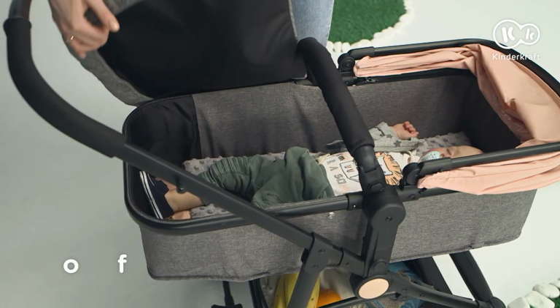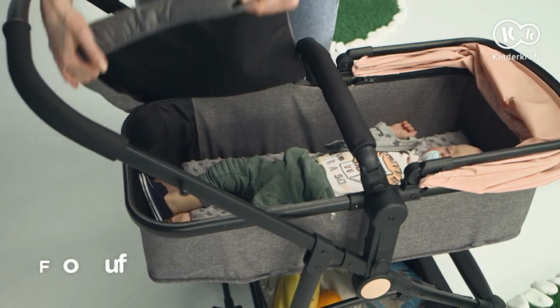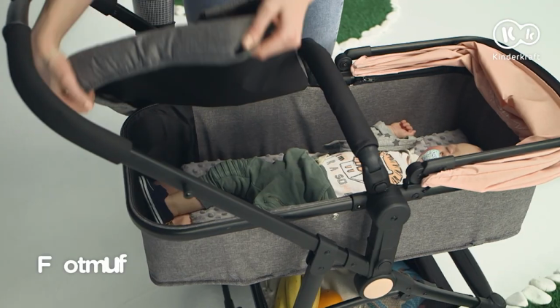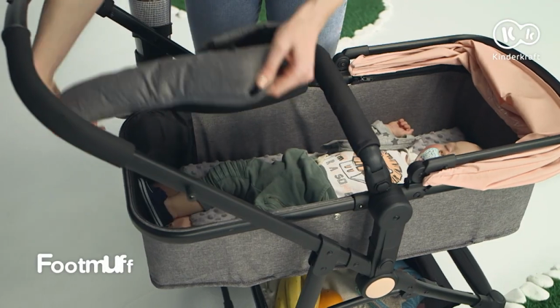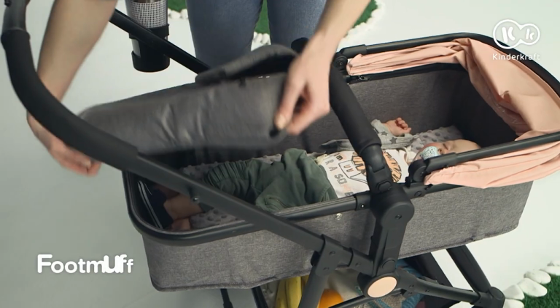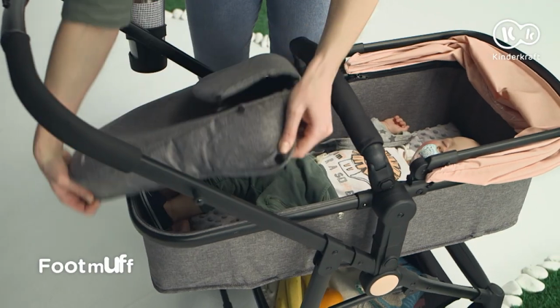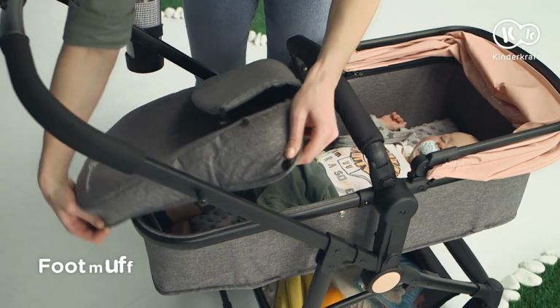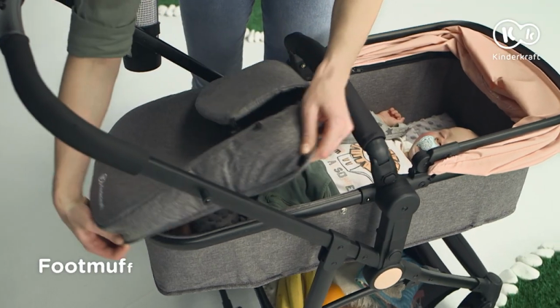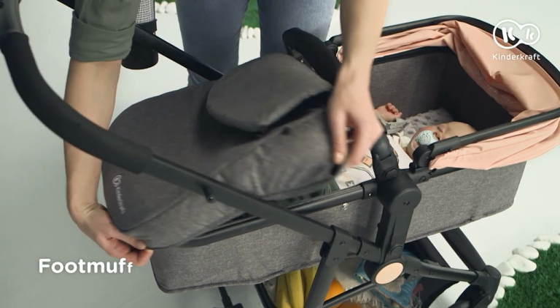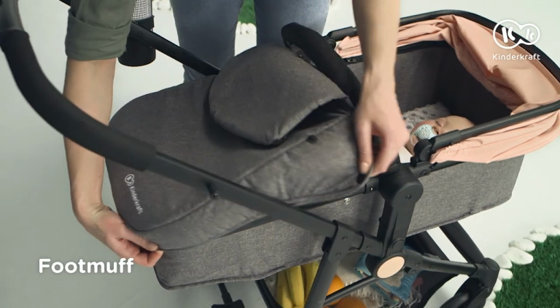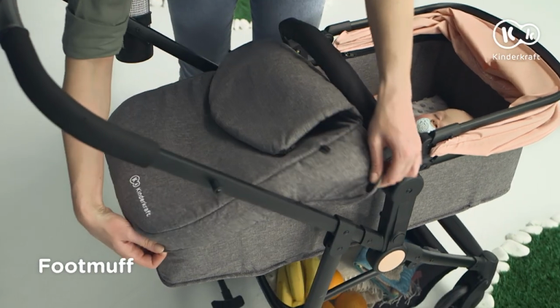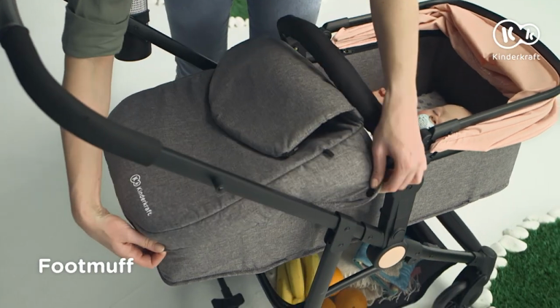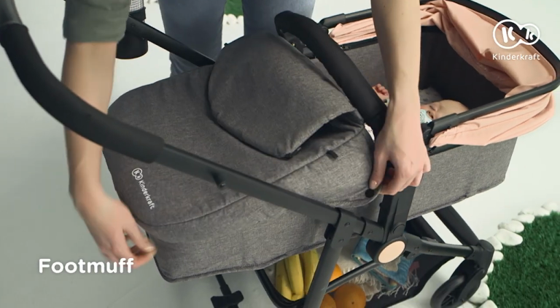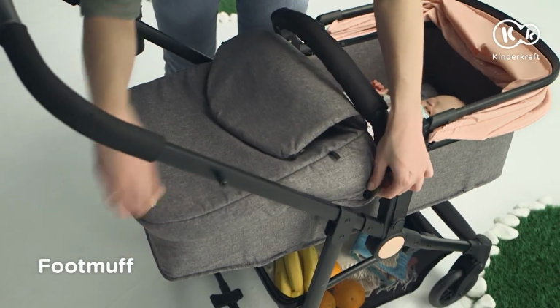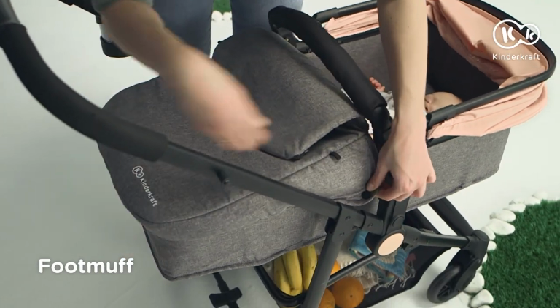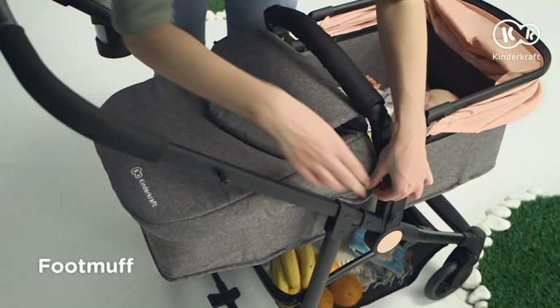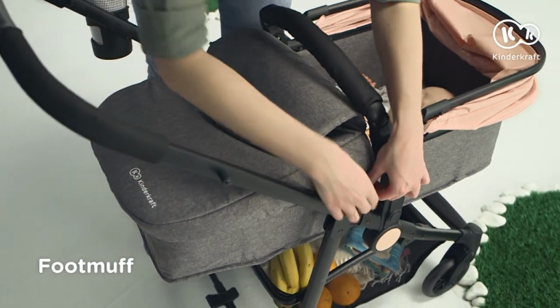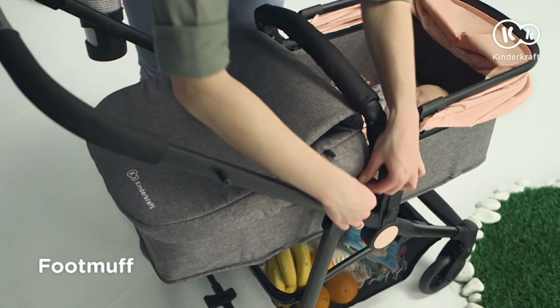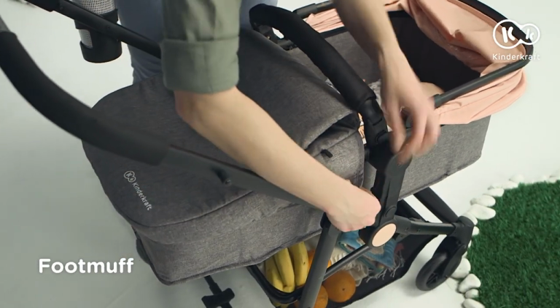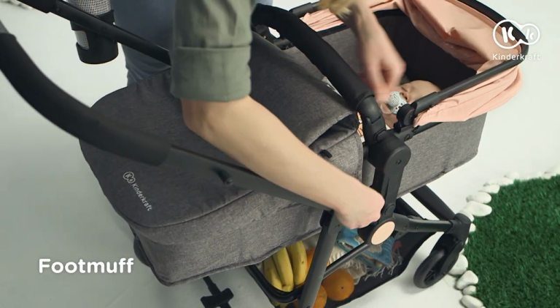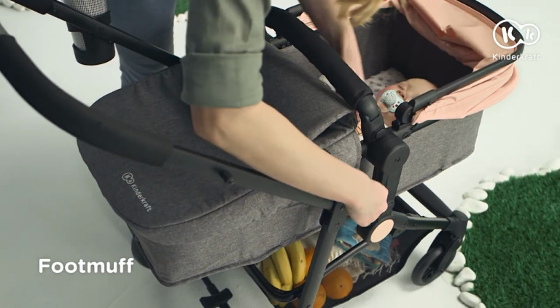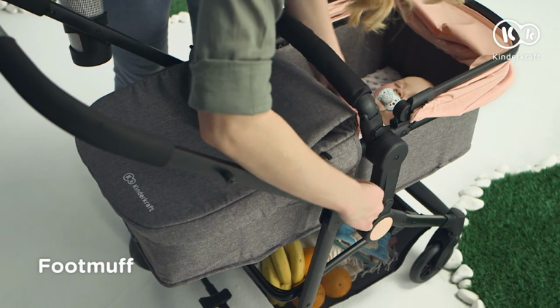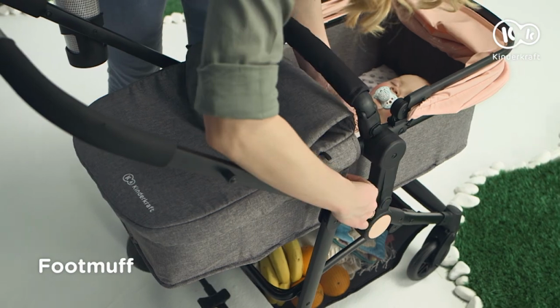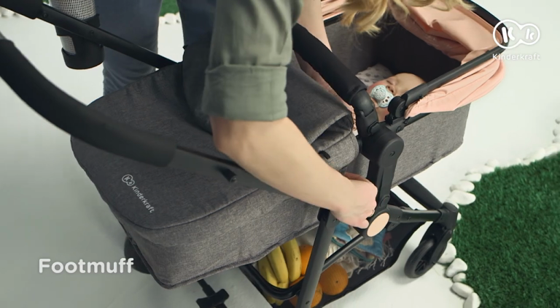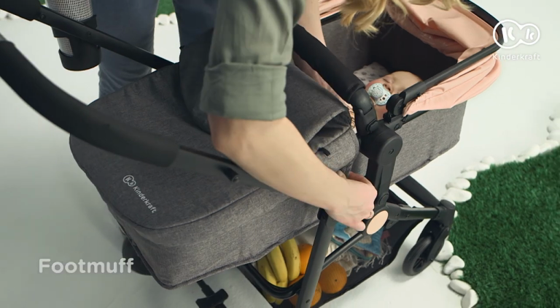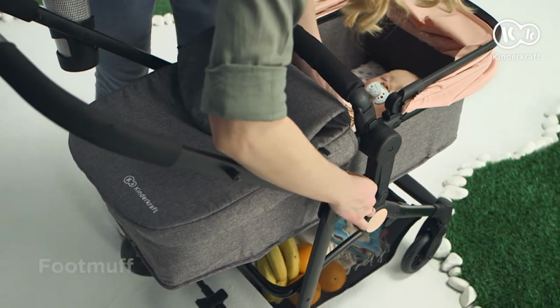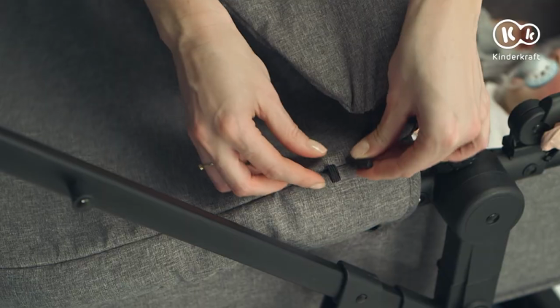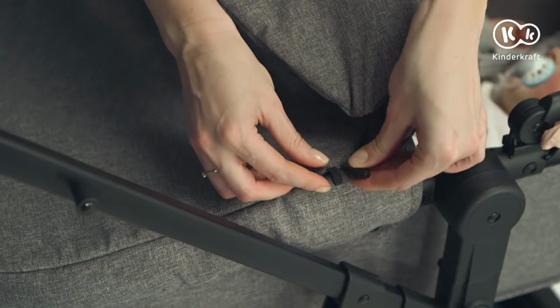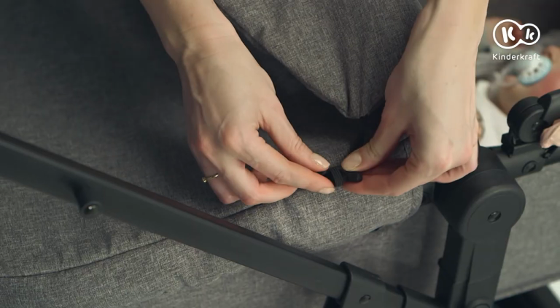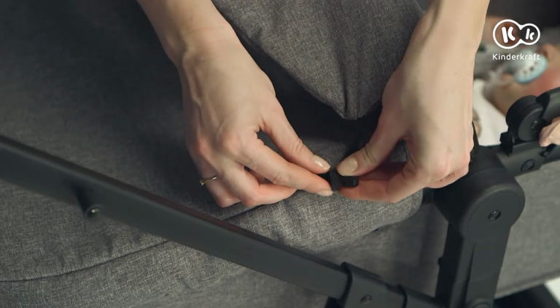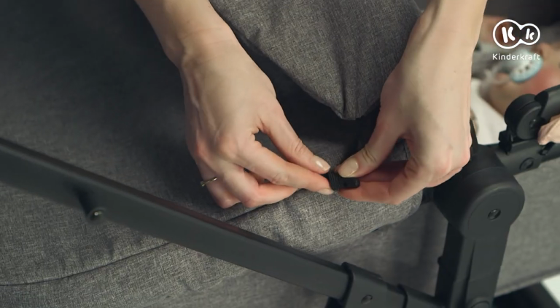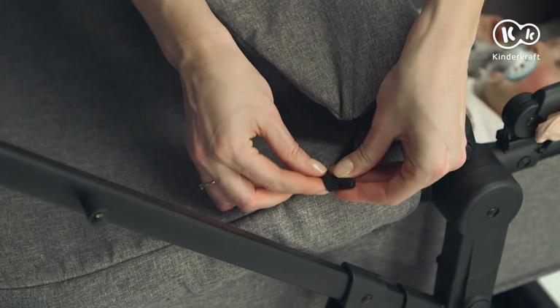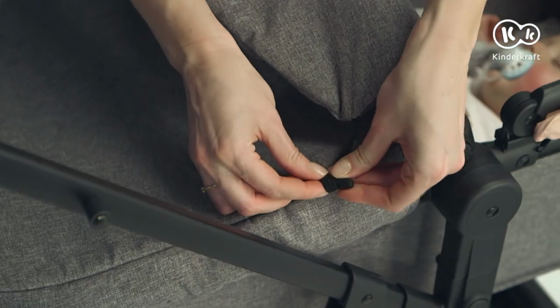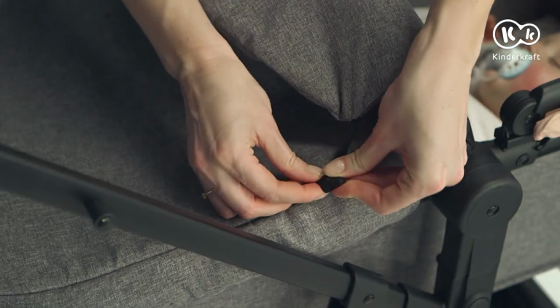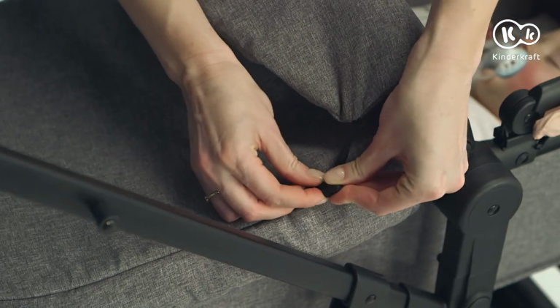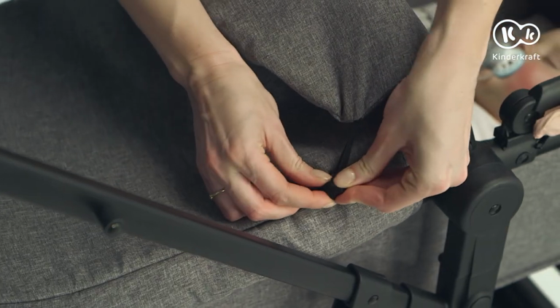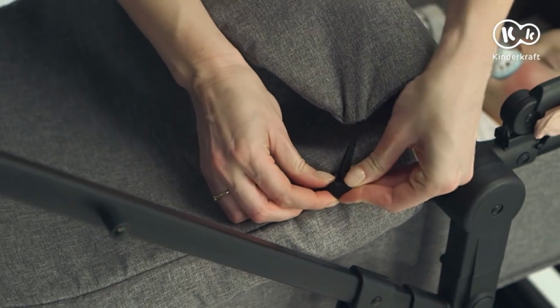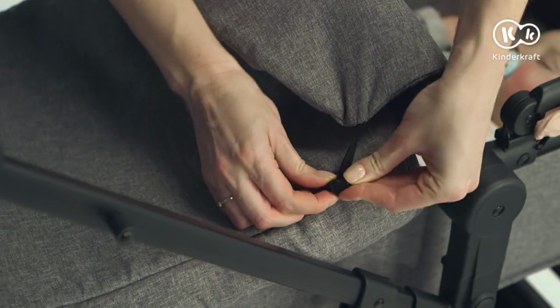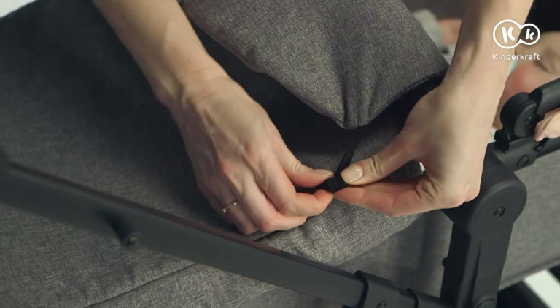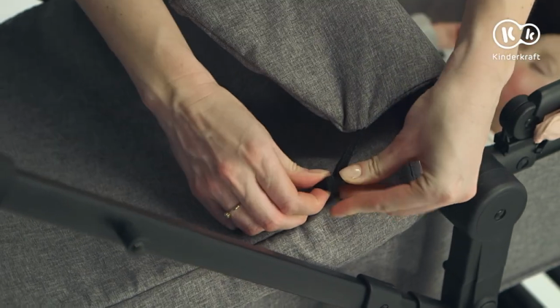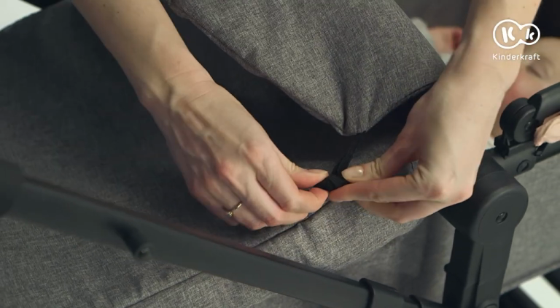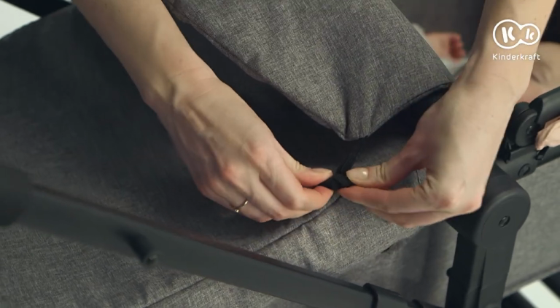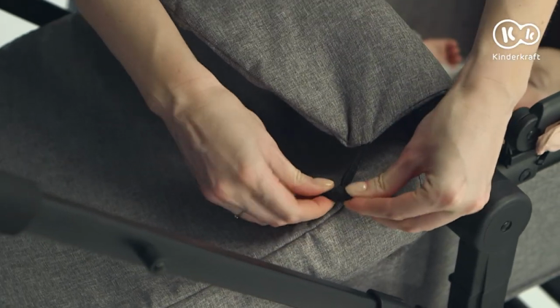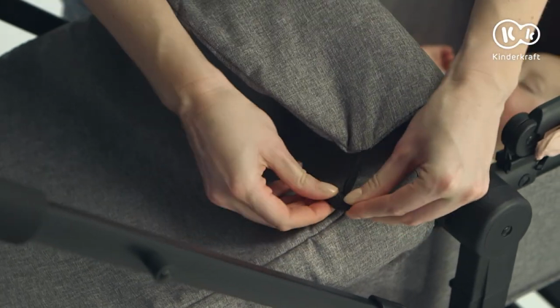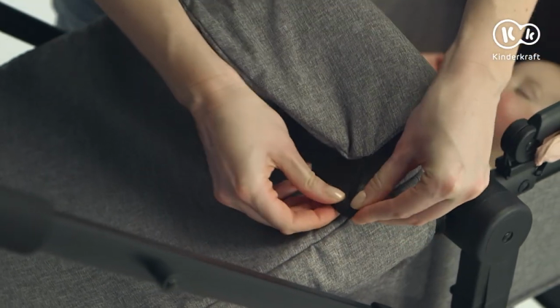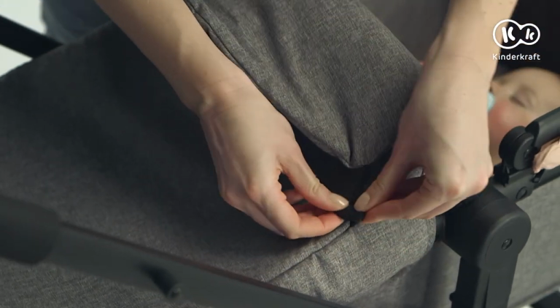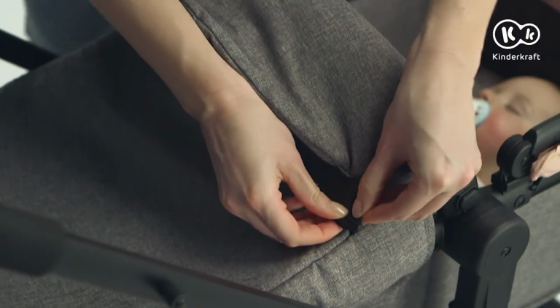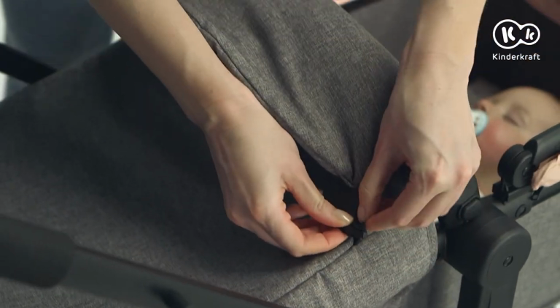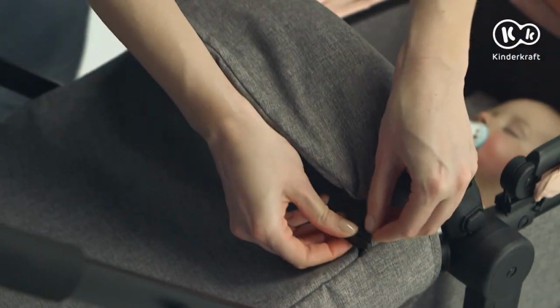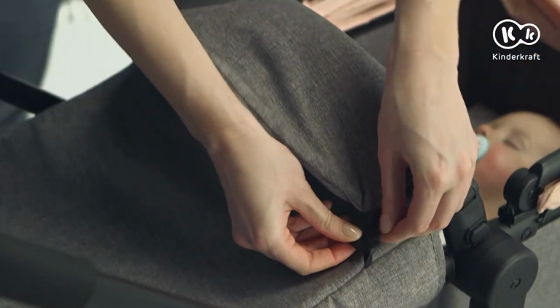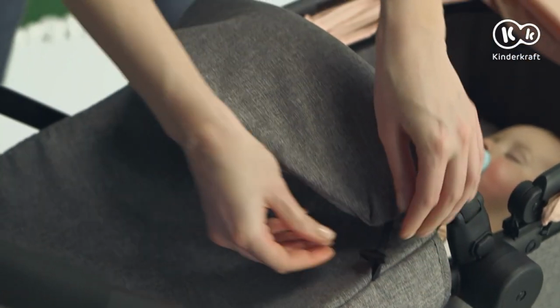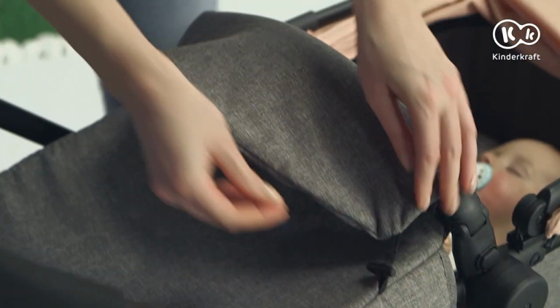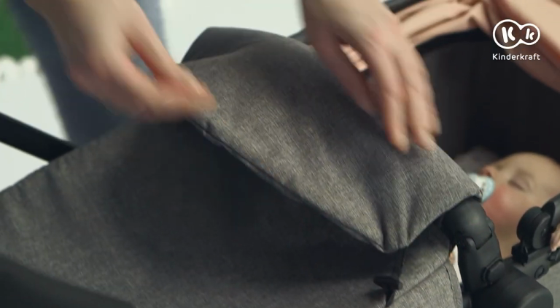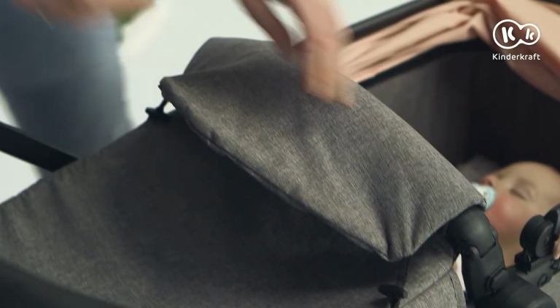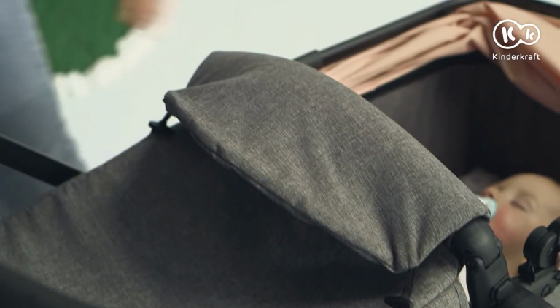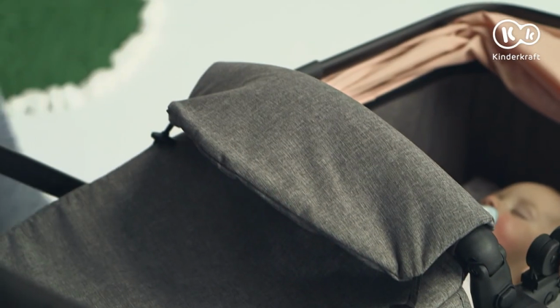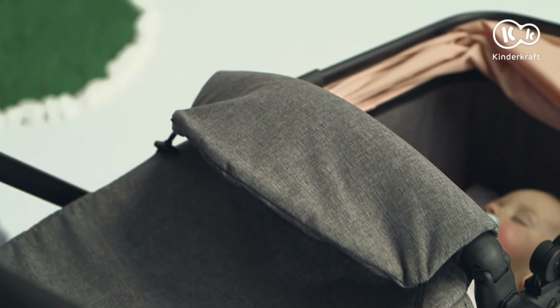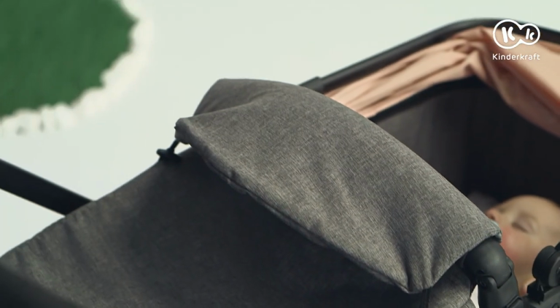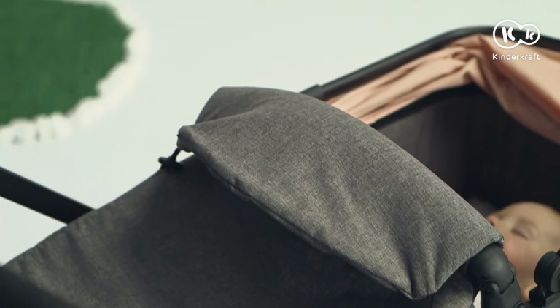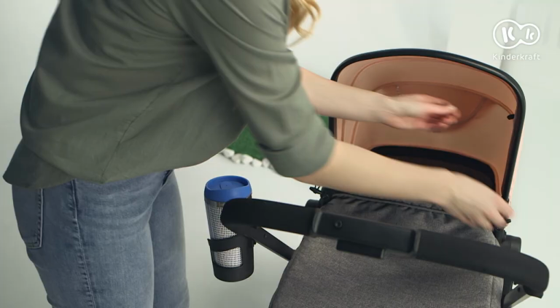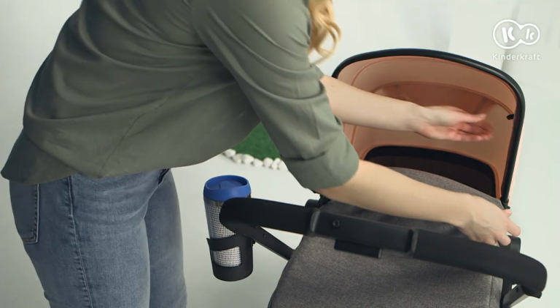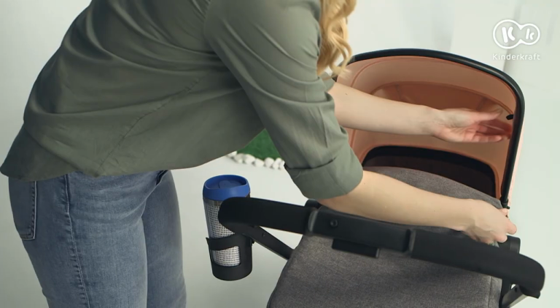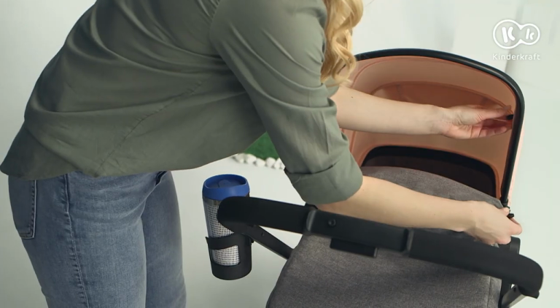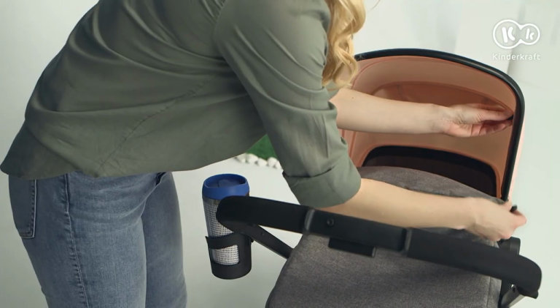And we are not afraid of the cold, because the foot muff can be fastened in two ways — around the handle, or at the canopy.